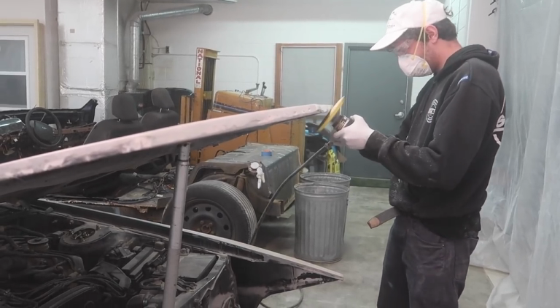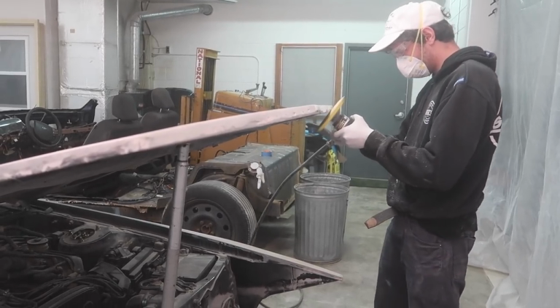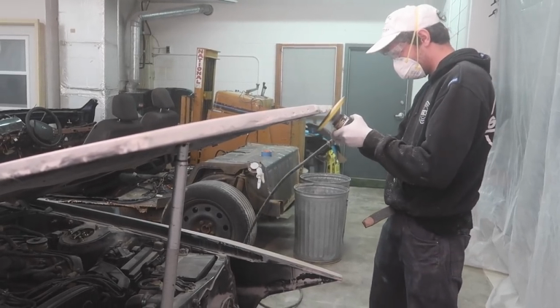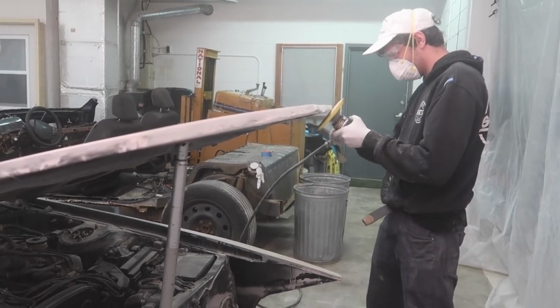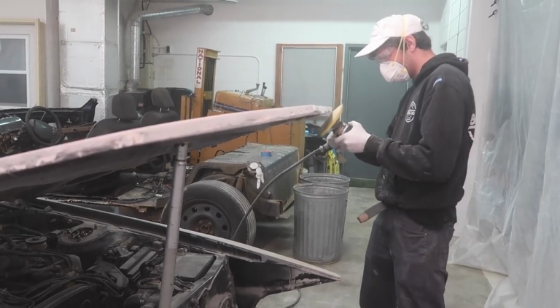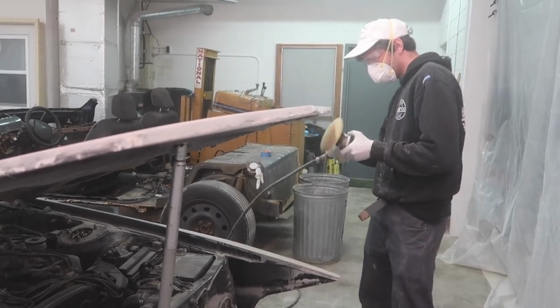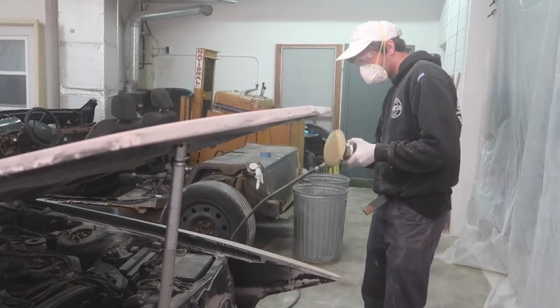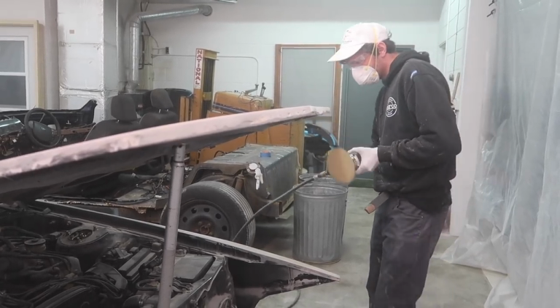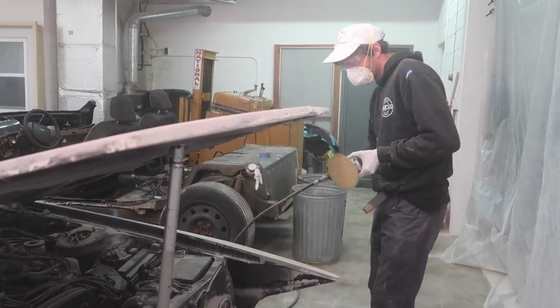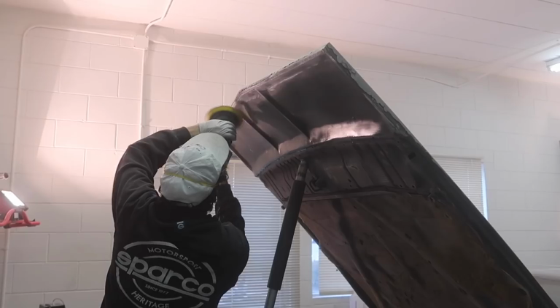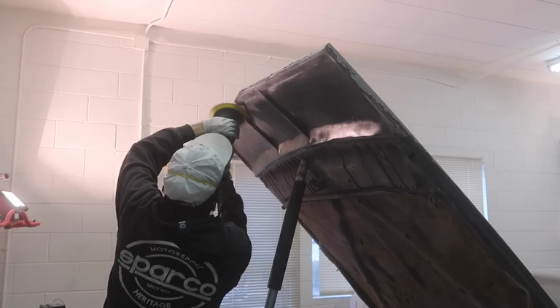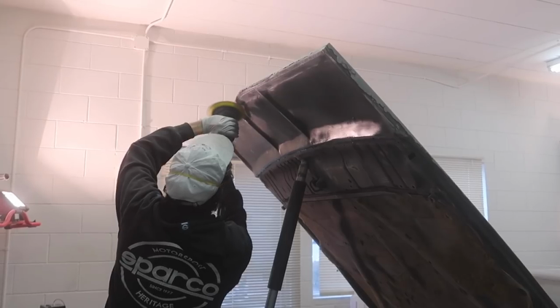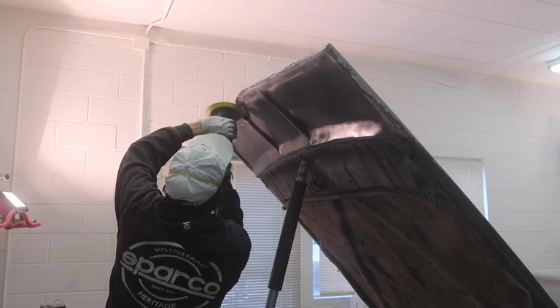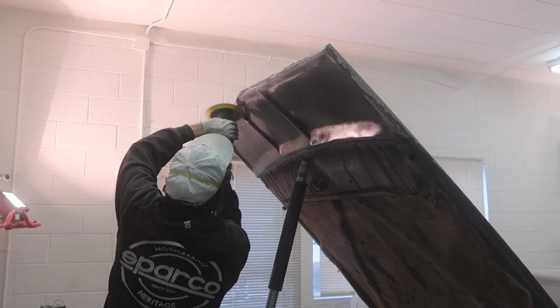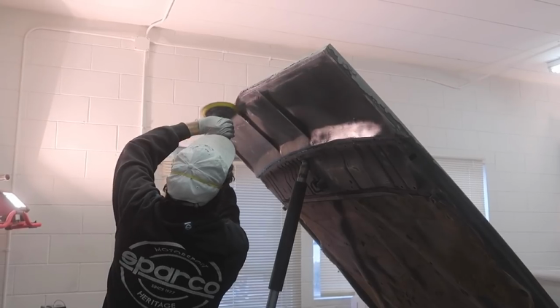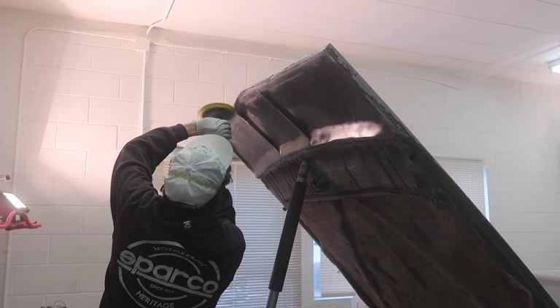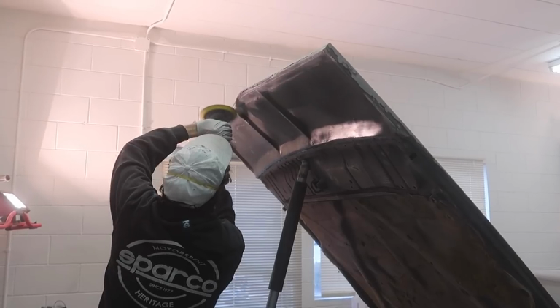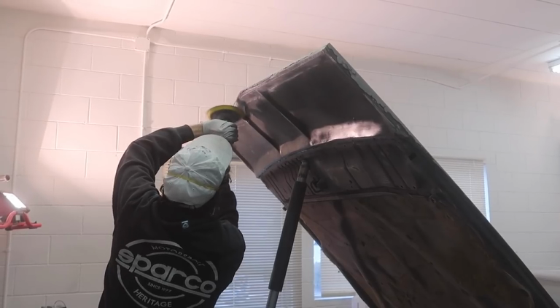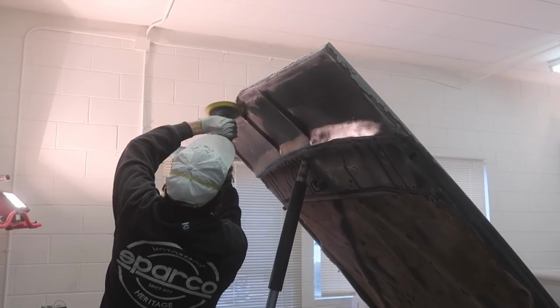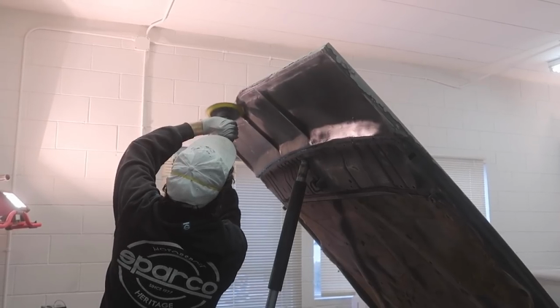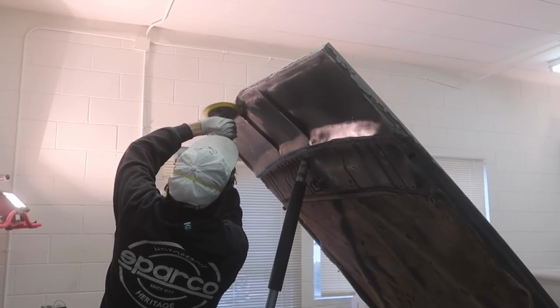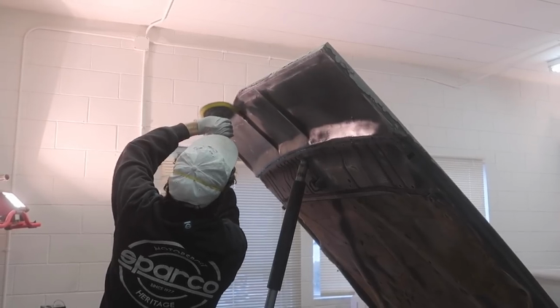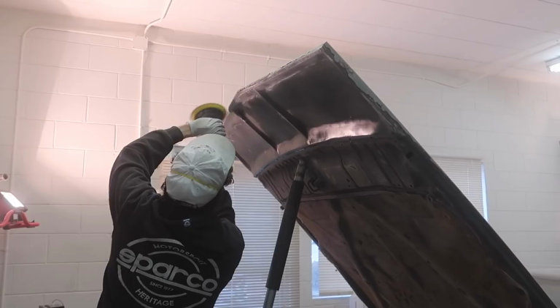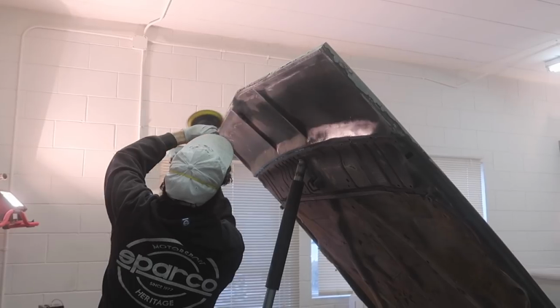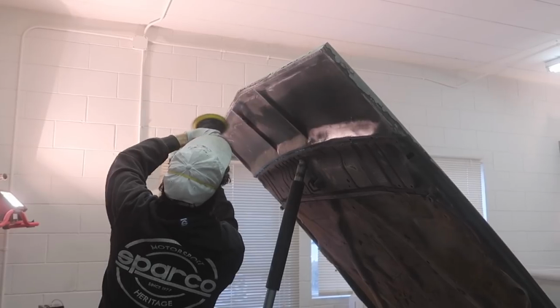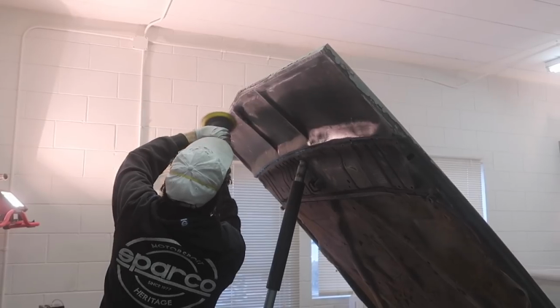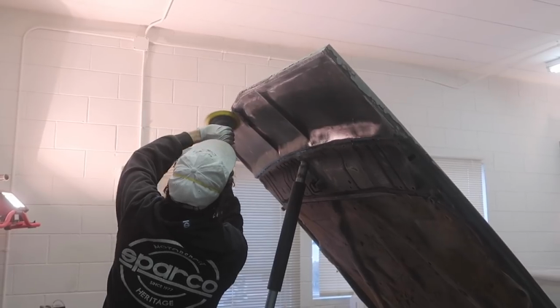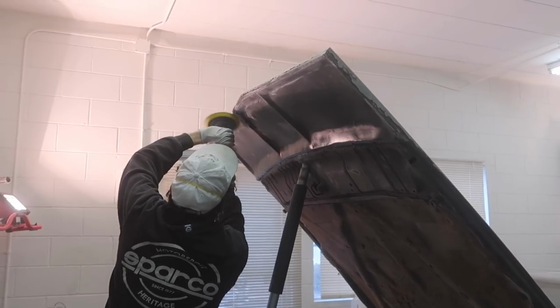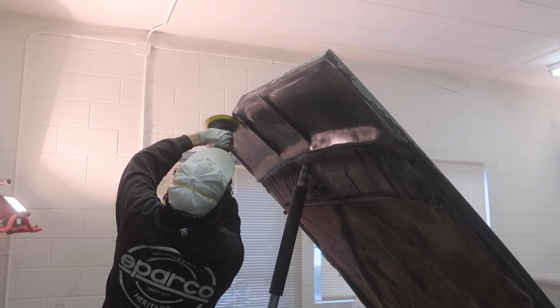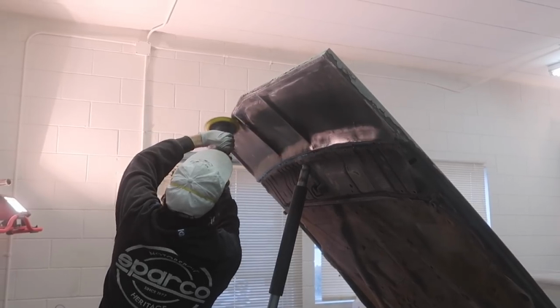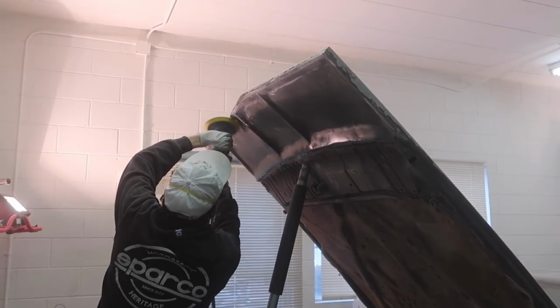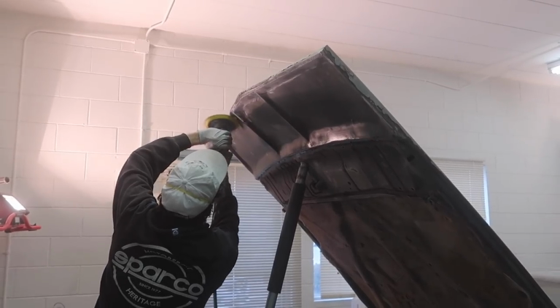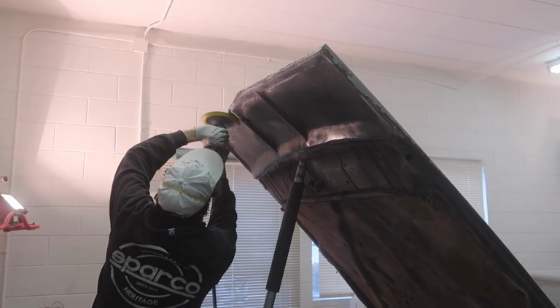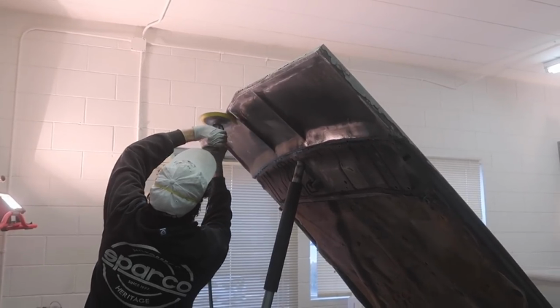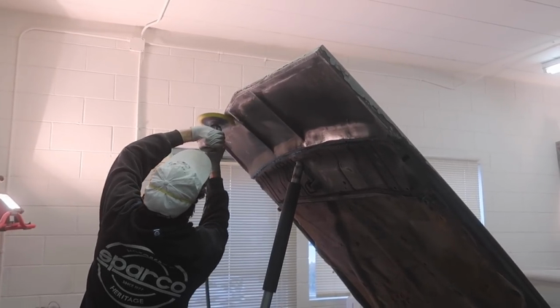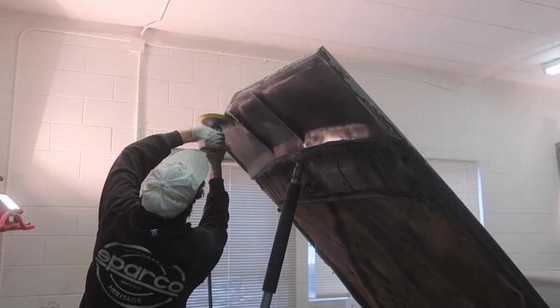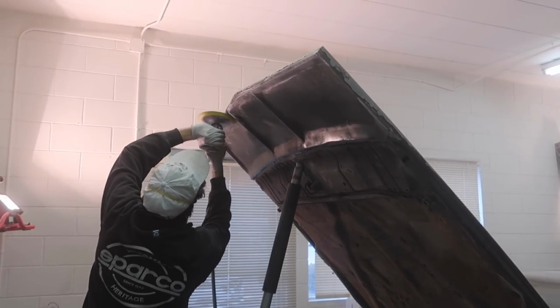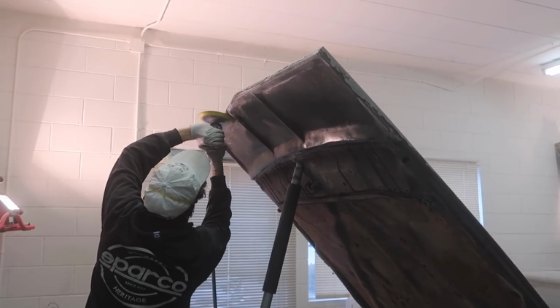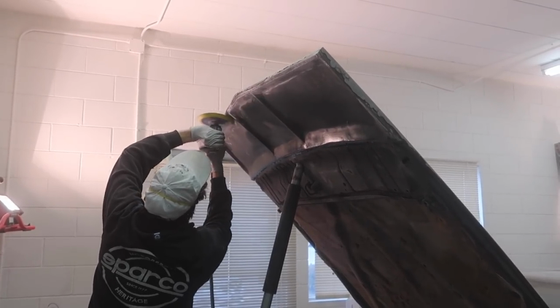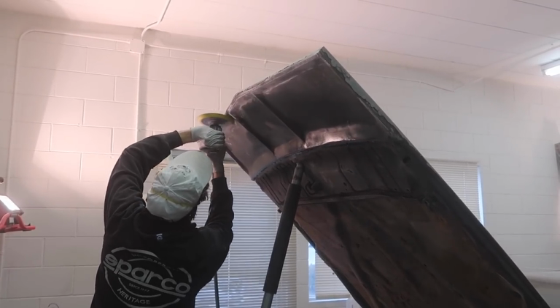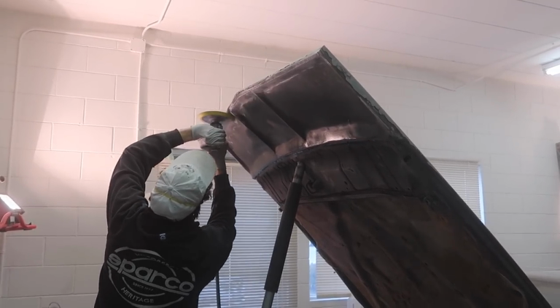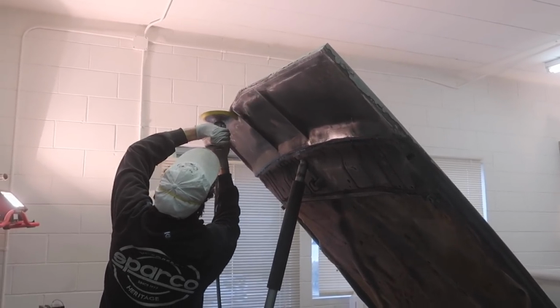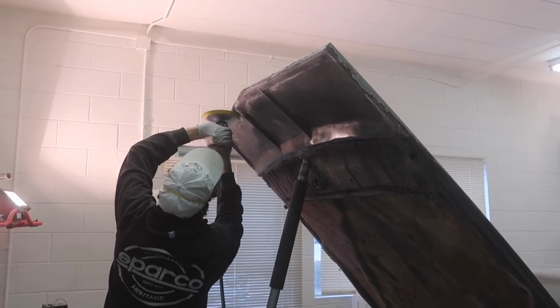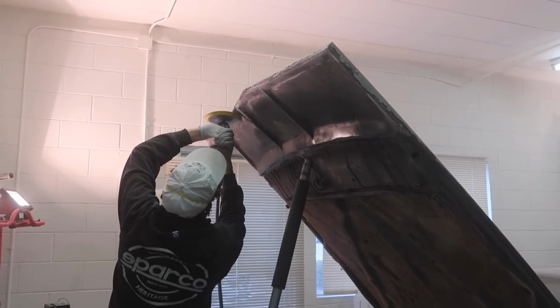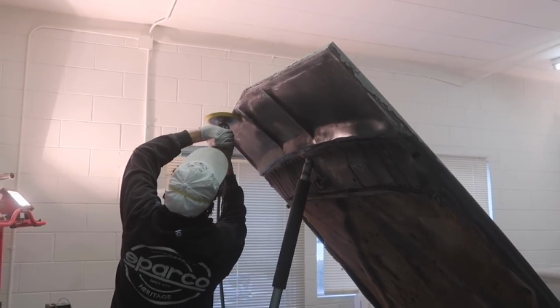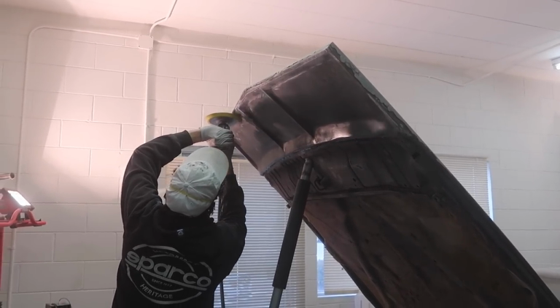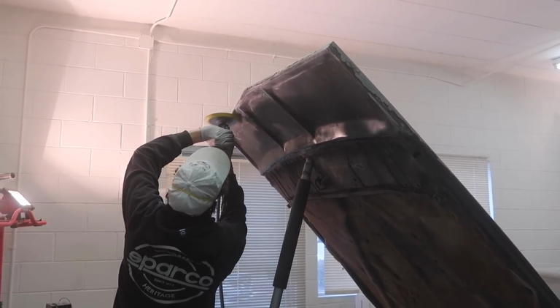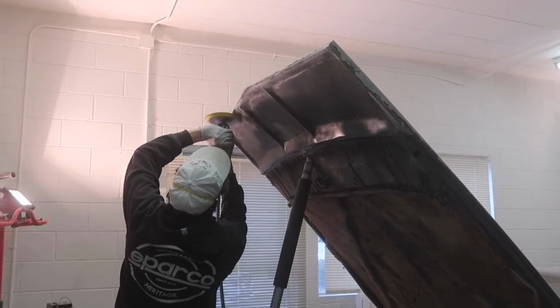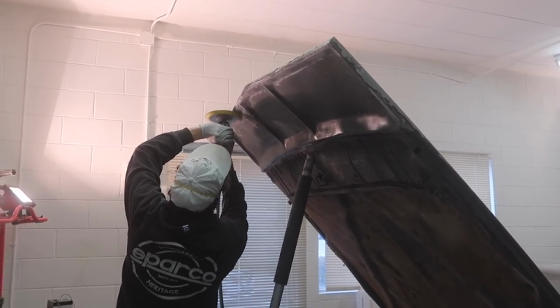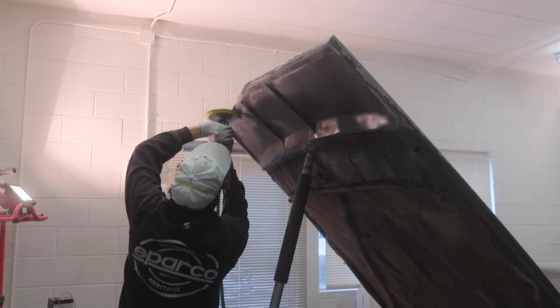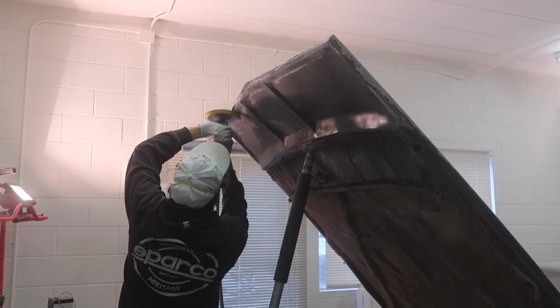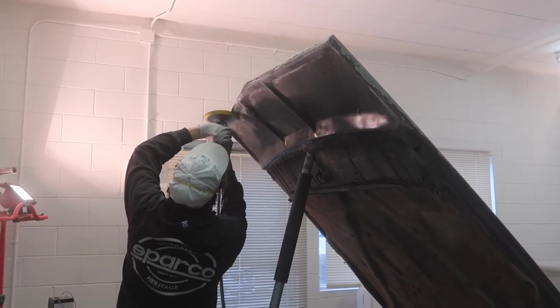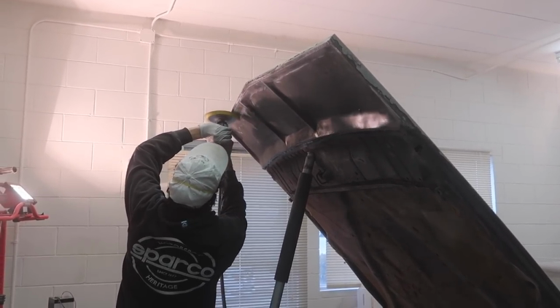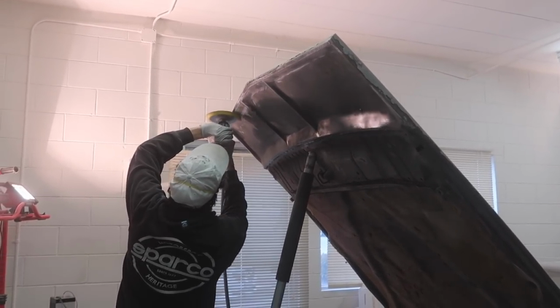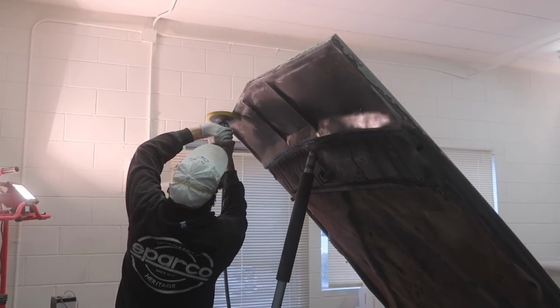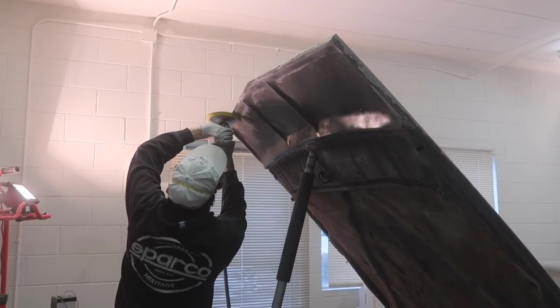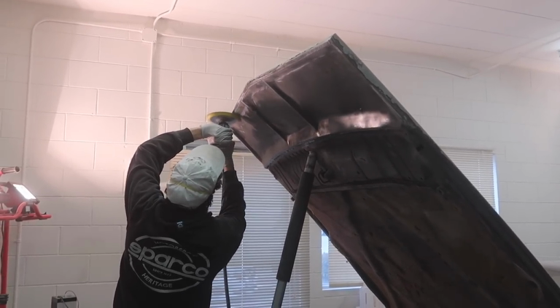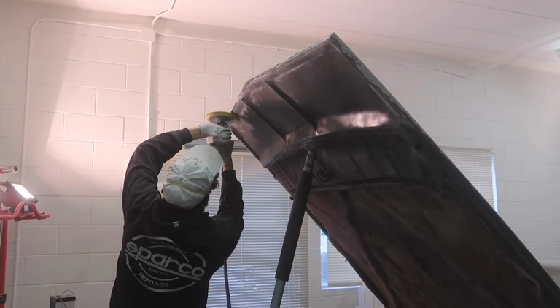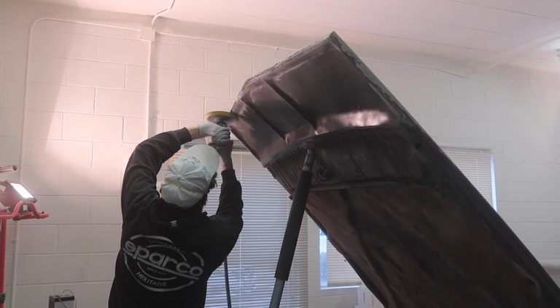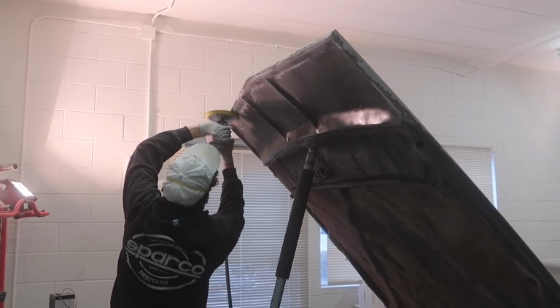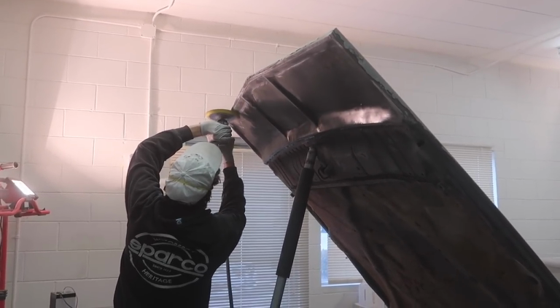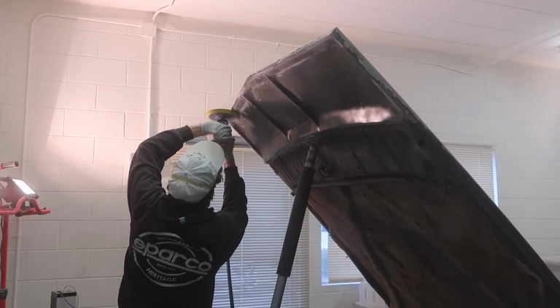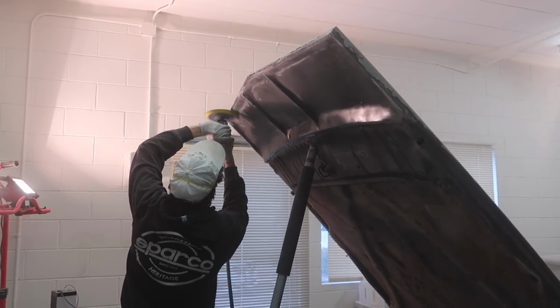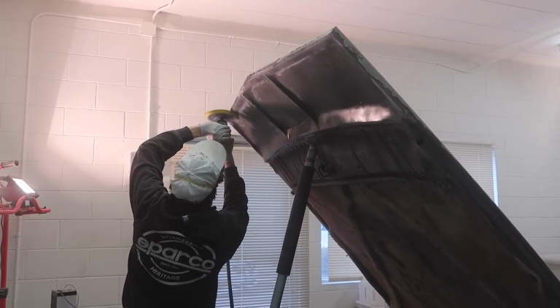Hopefully we can just slap some bondo on there and eventually build it up, then keep going from there.